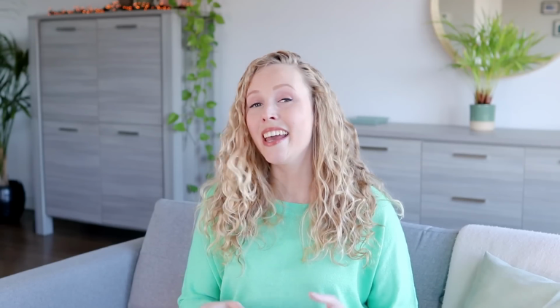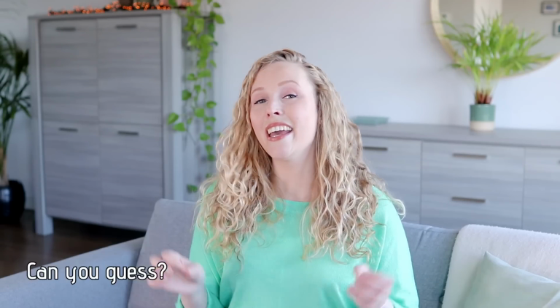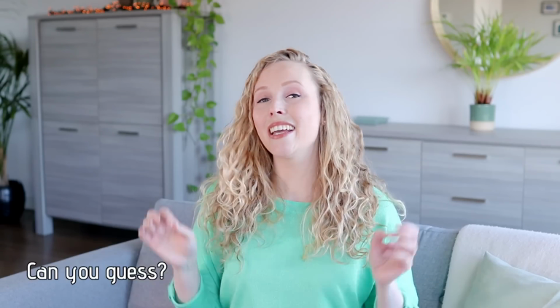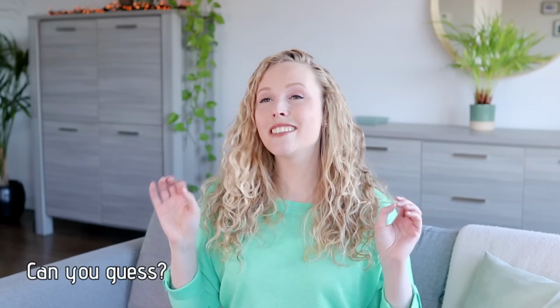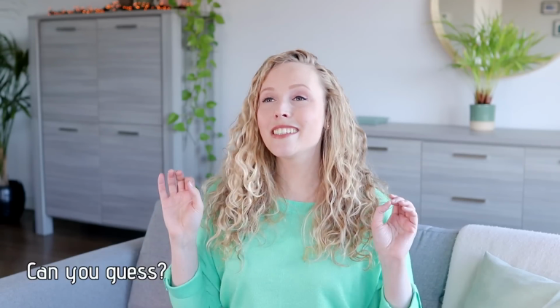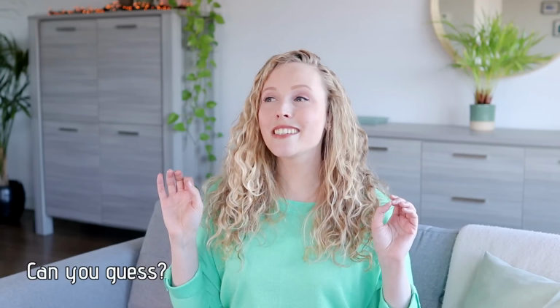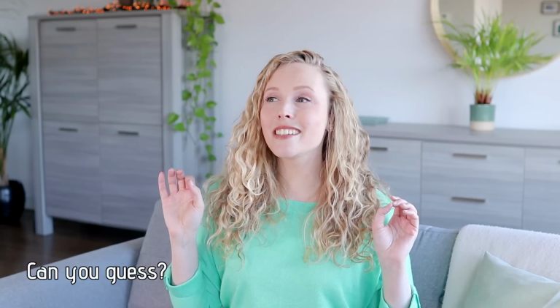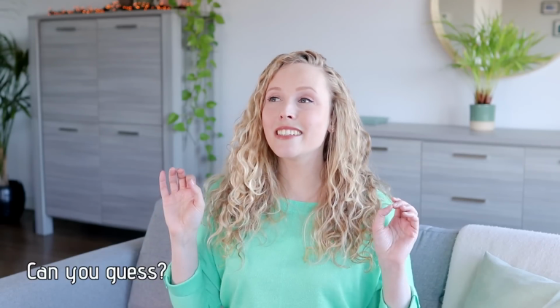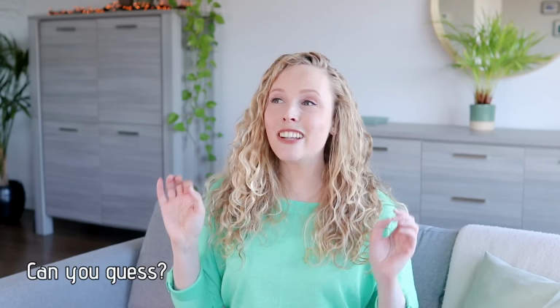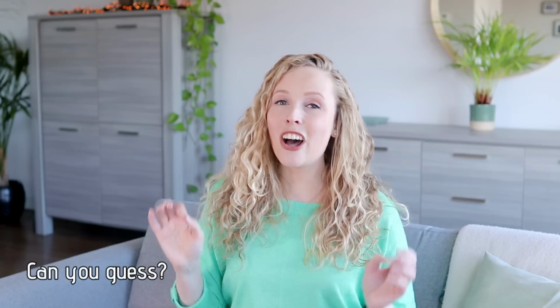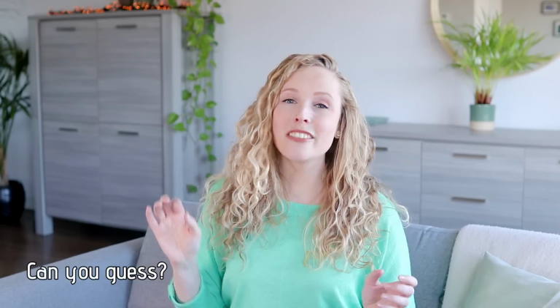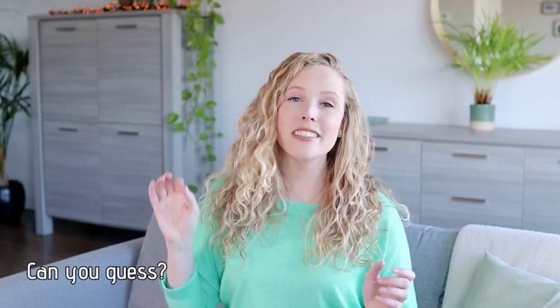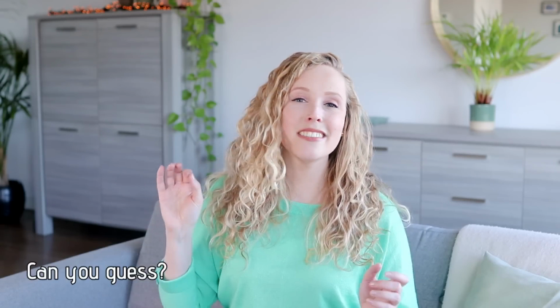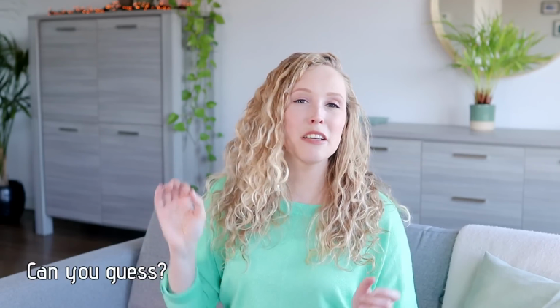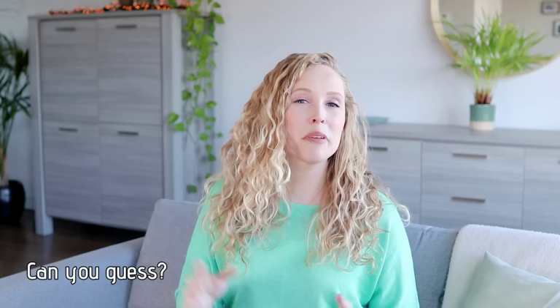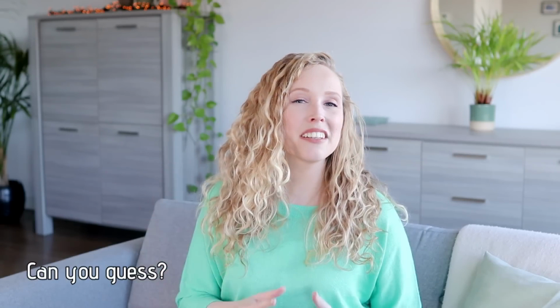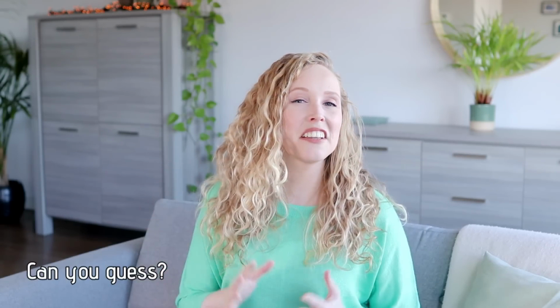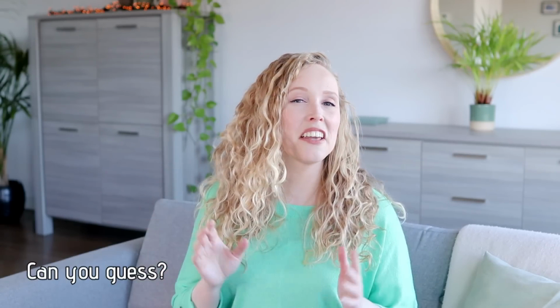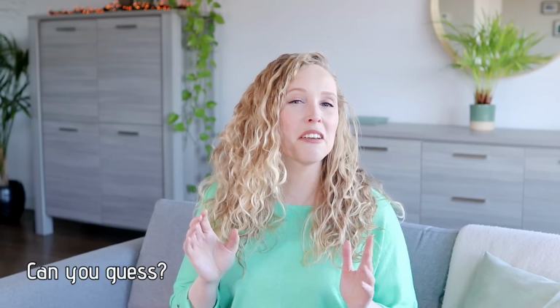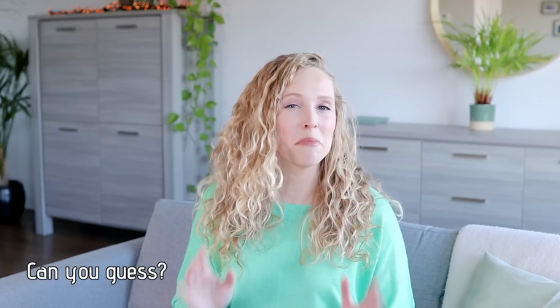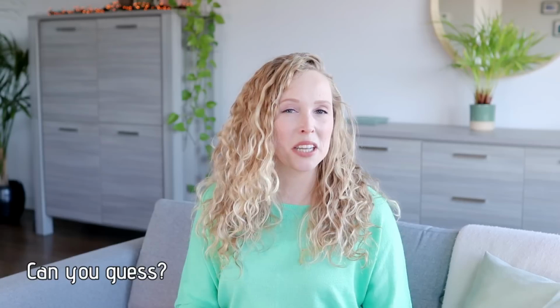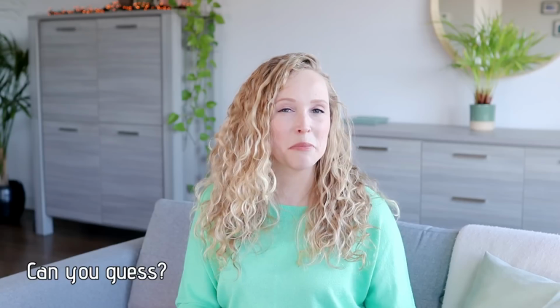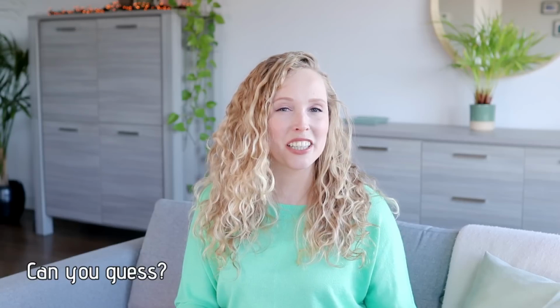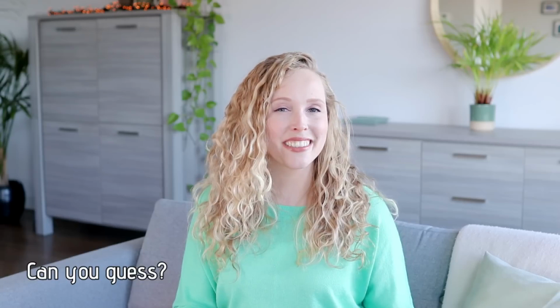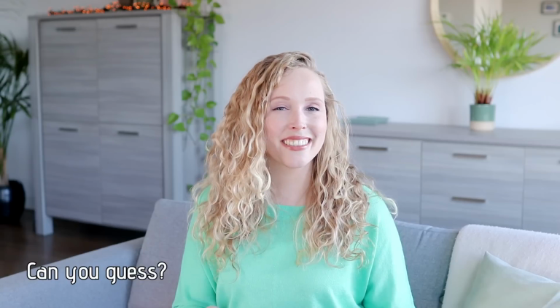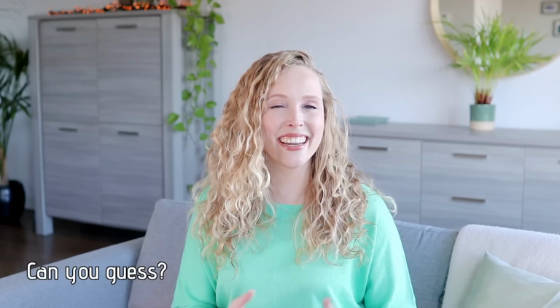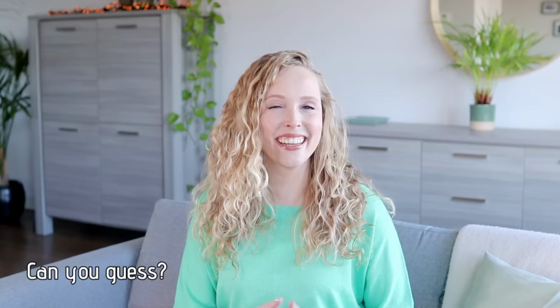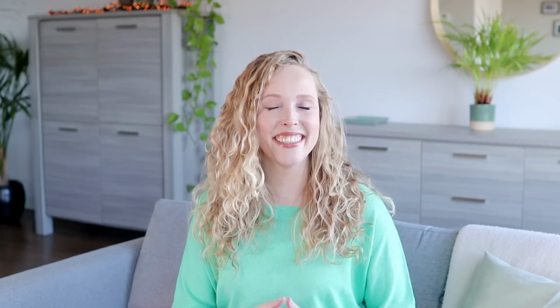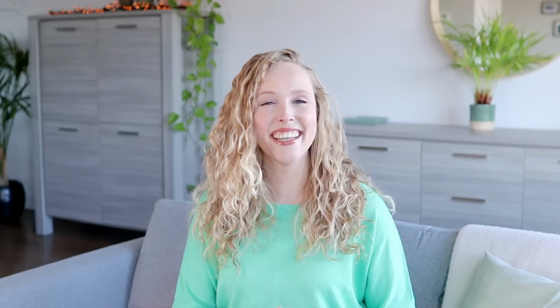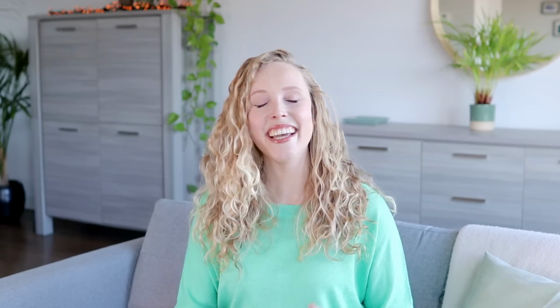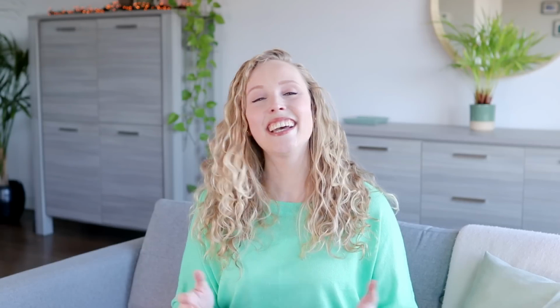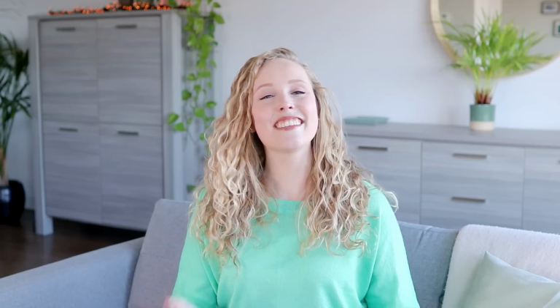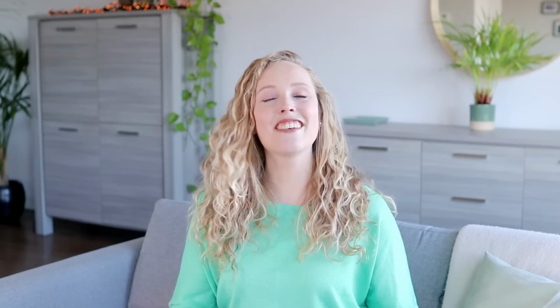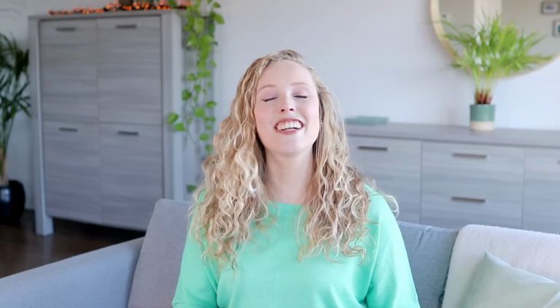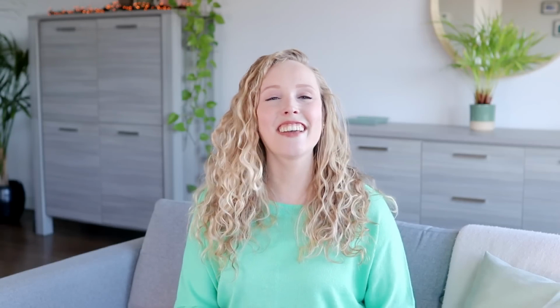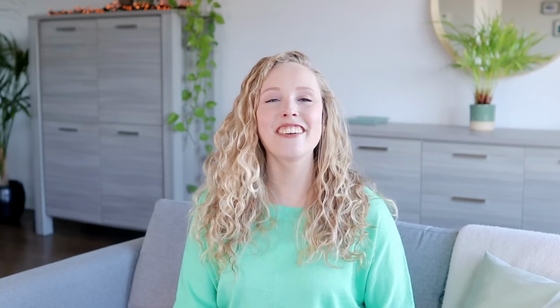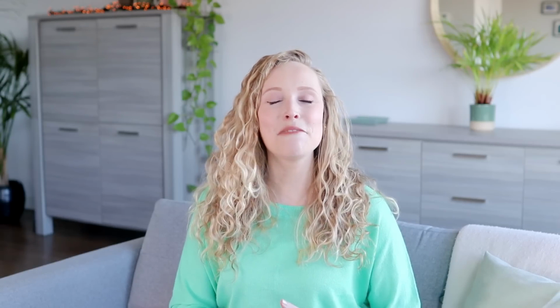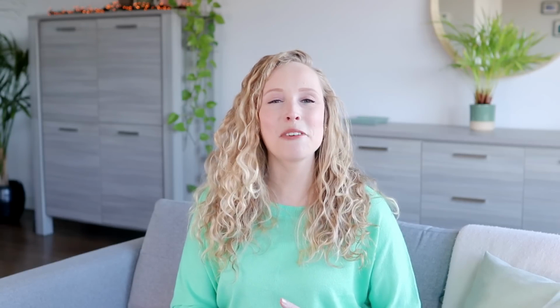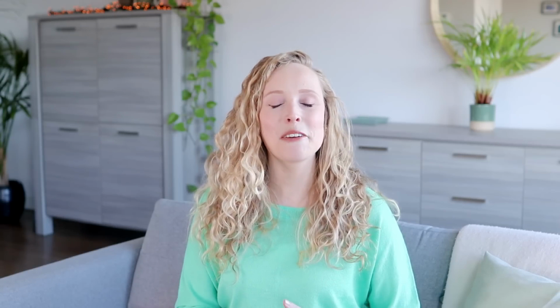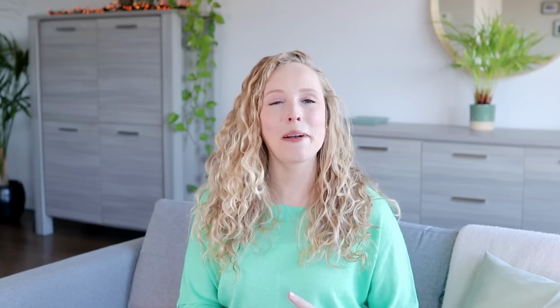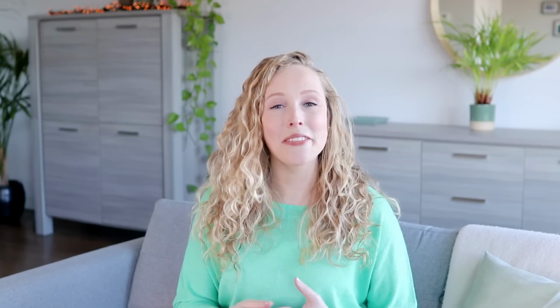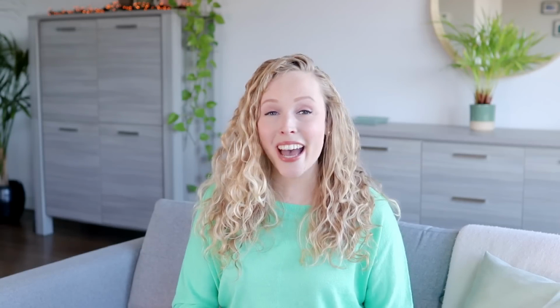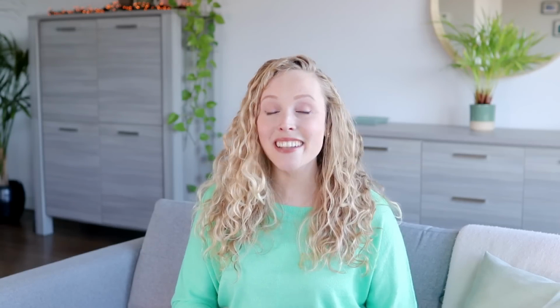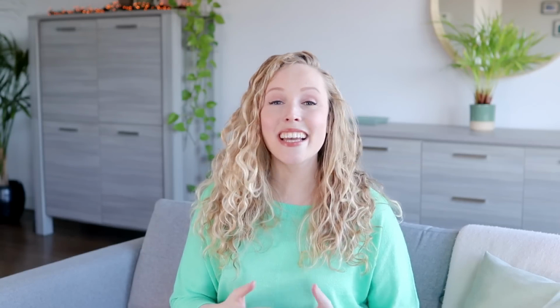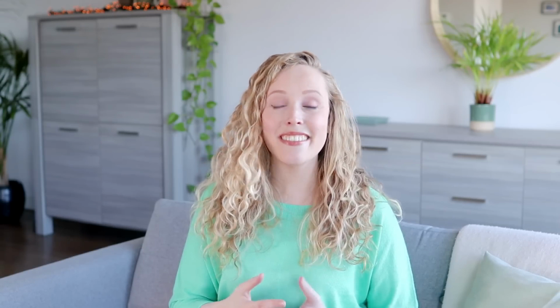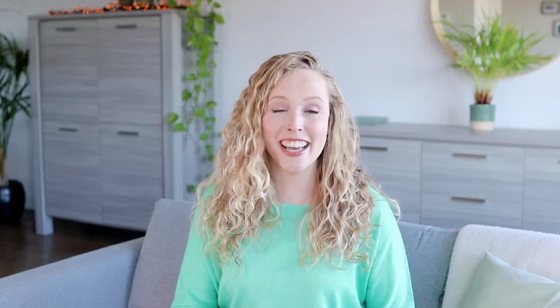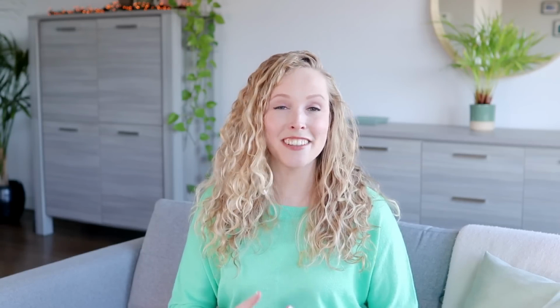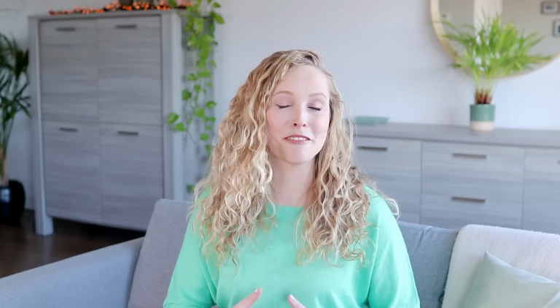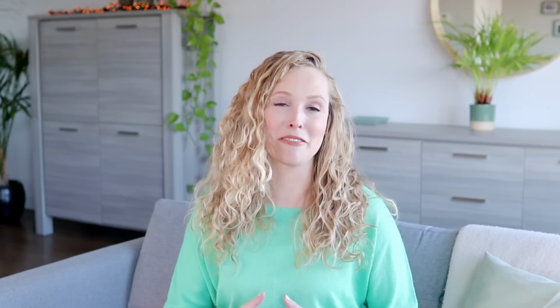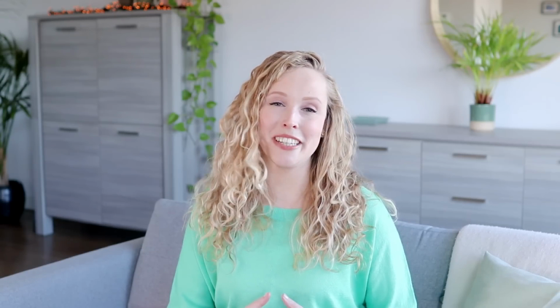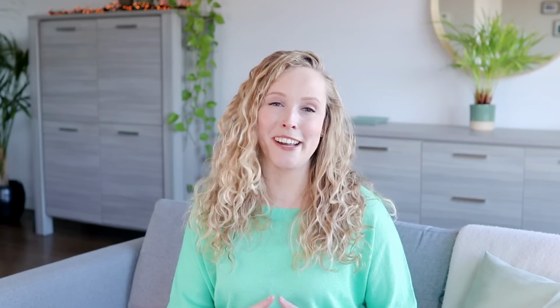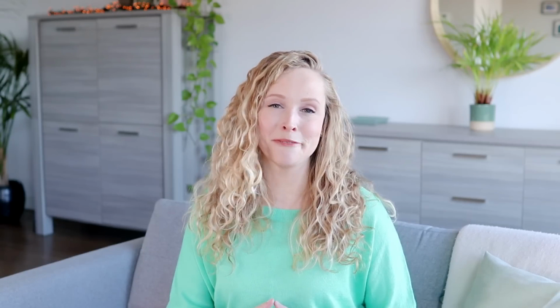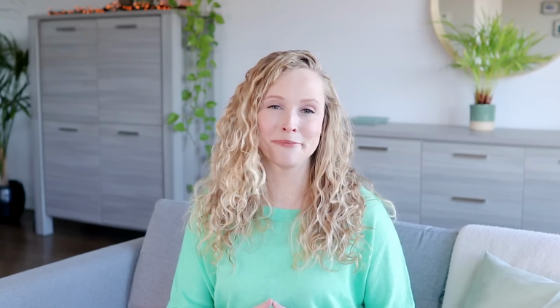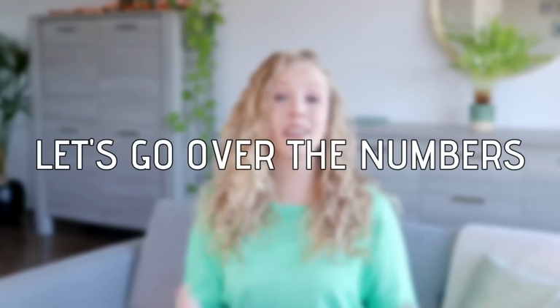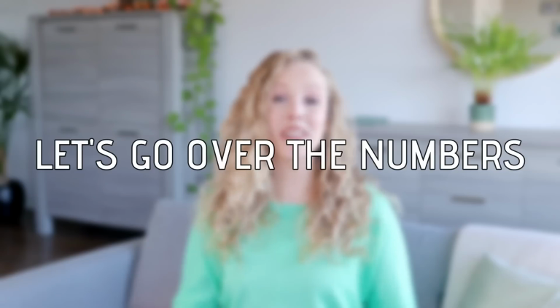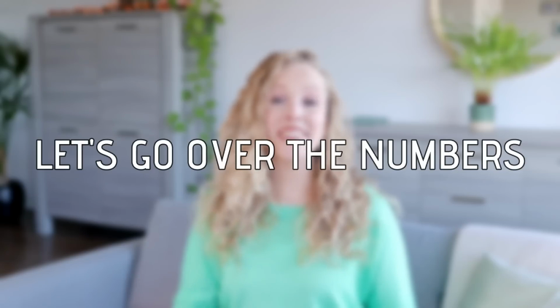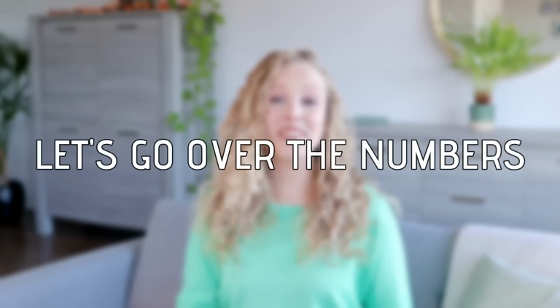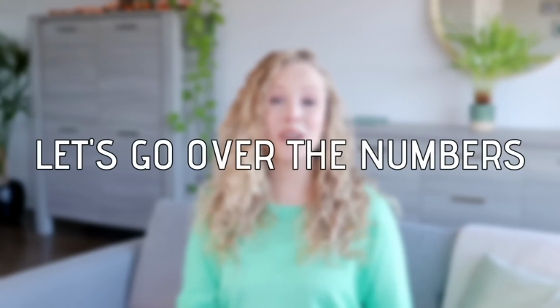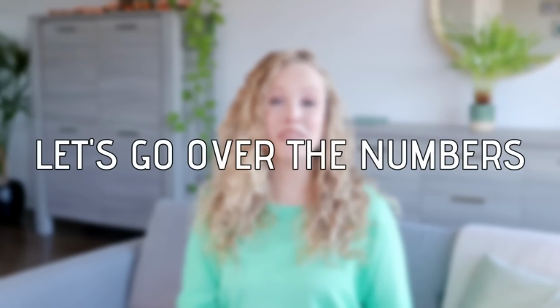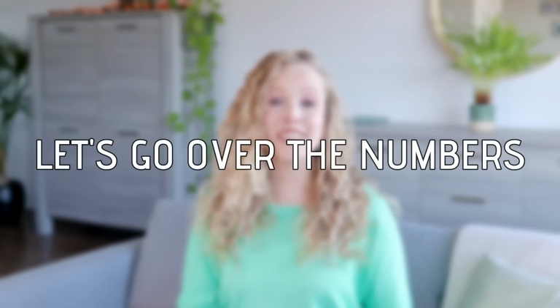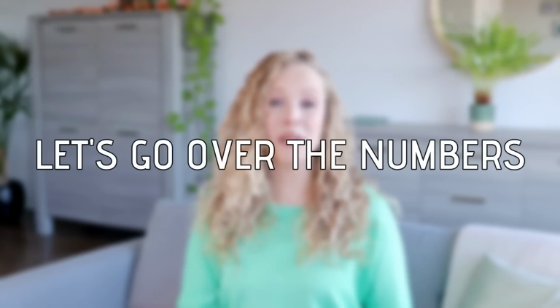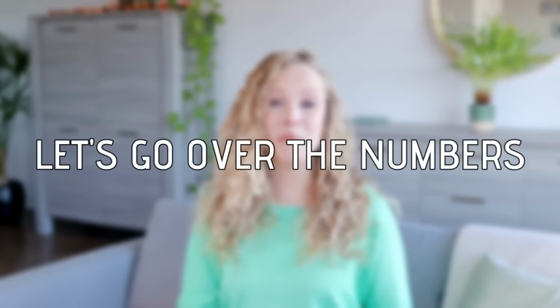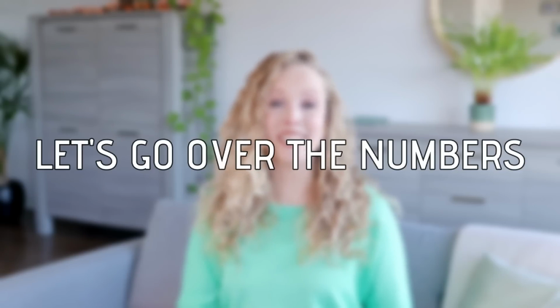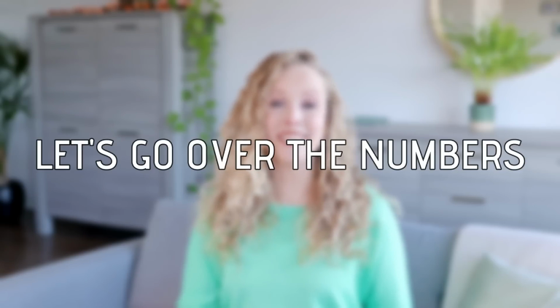It's just not typically minimalist. So I'll tell you more about that at the end of the video. So let's go over the numbers.